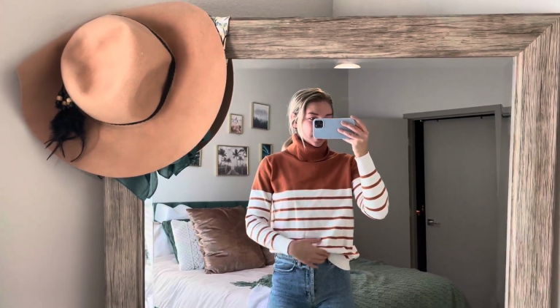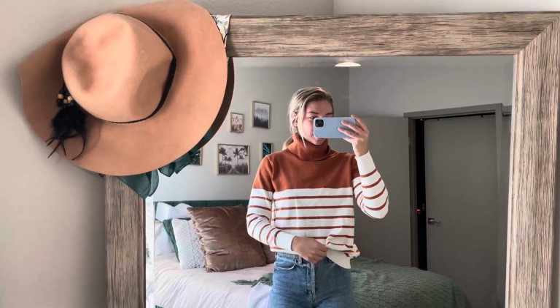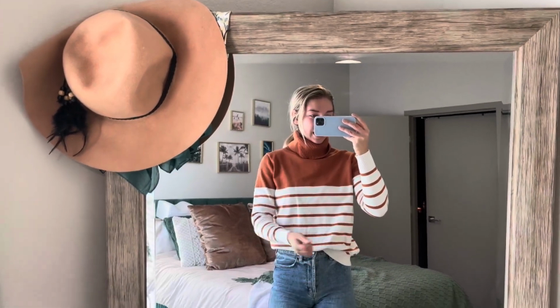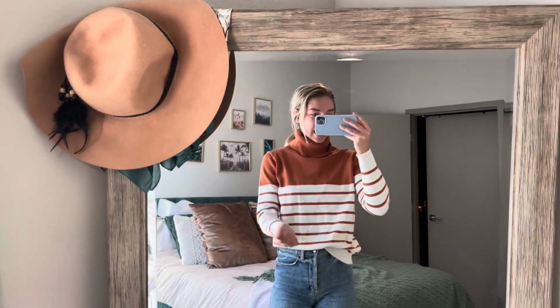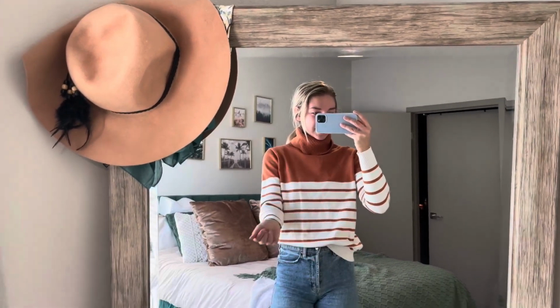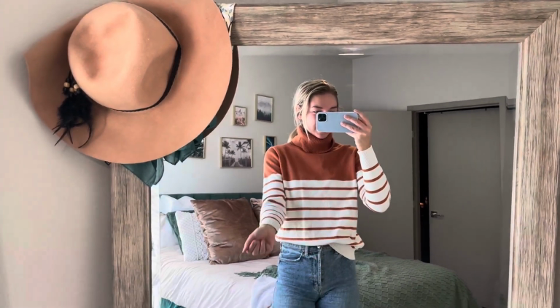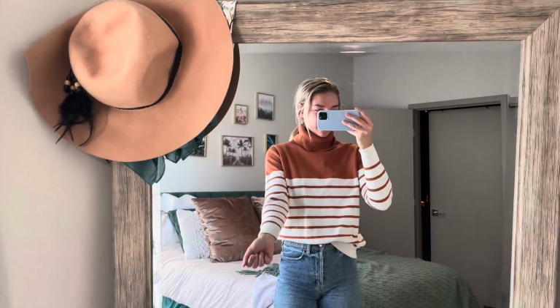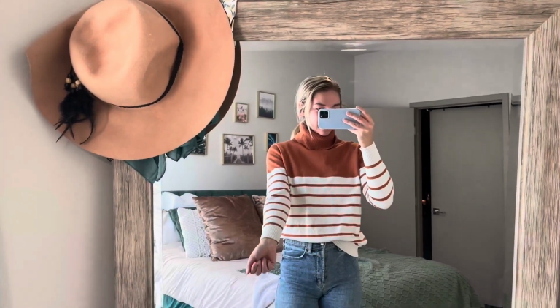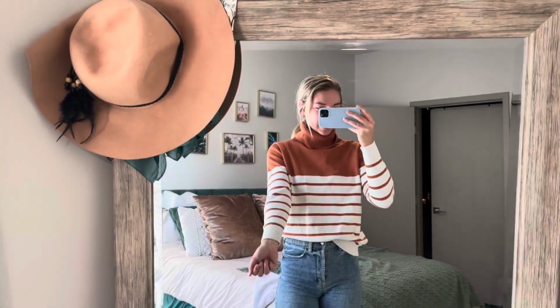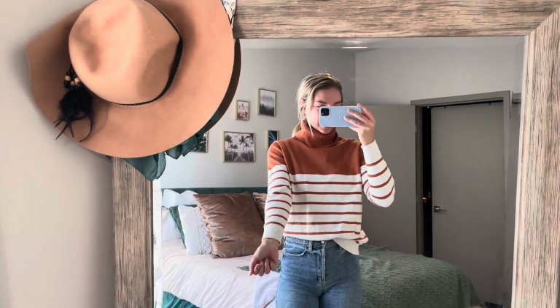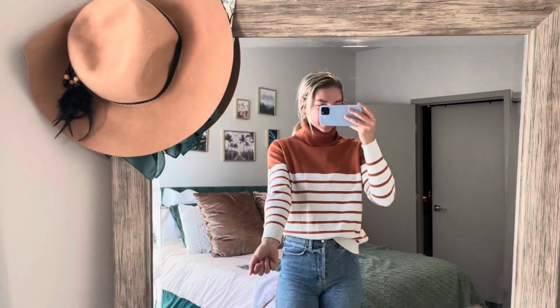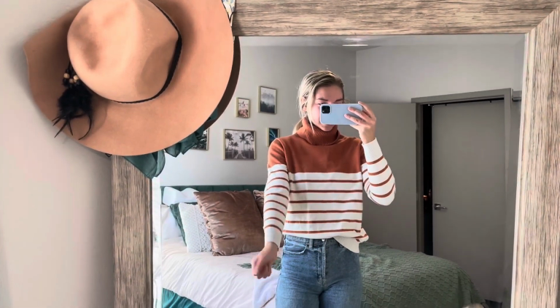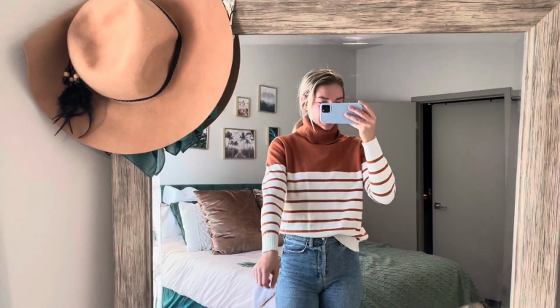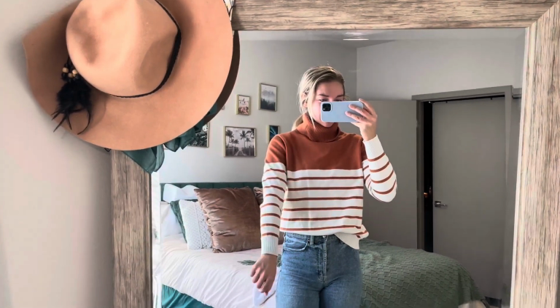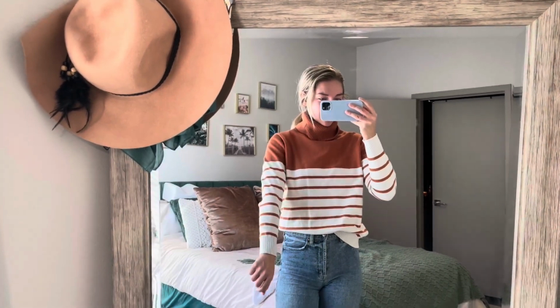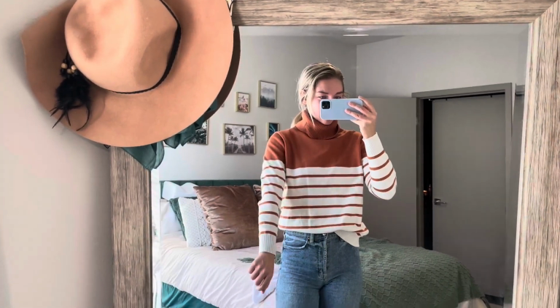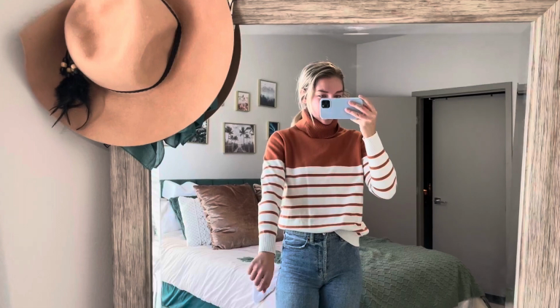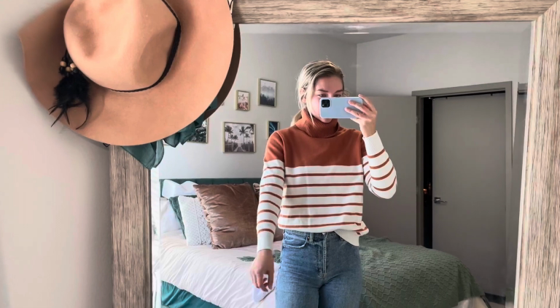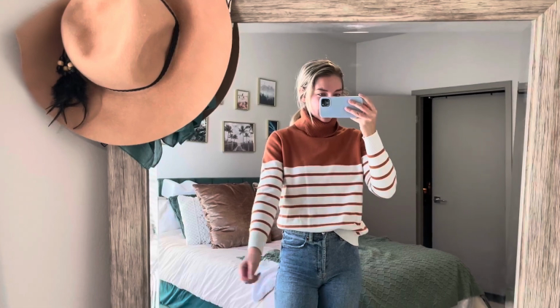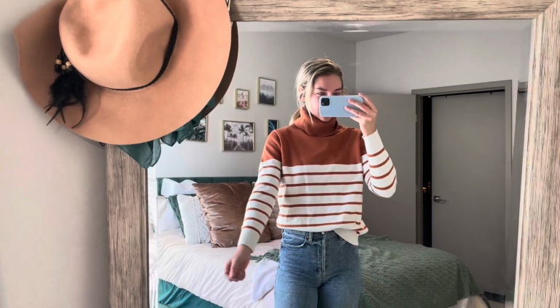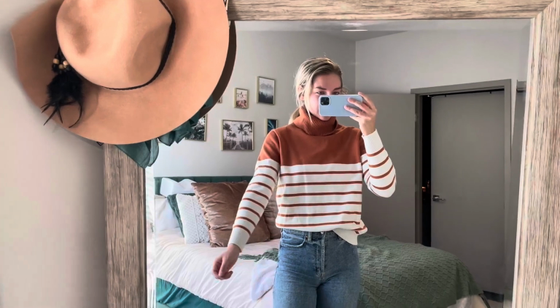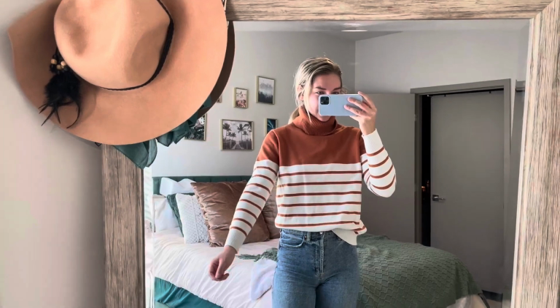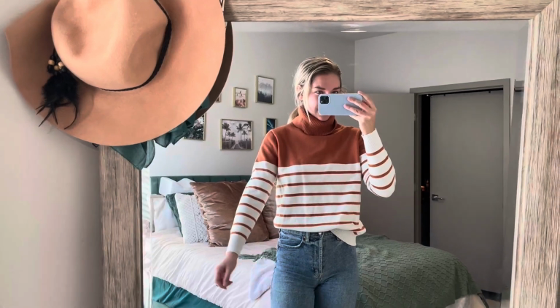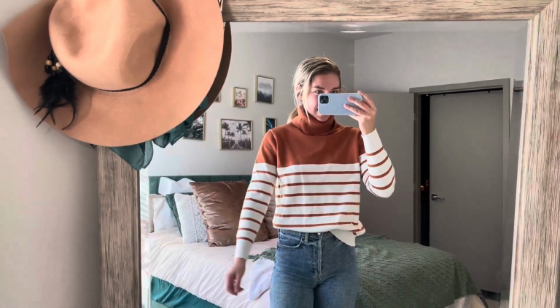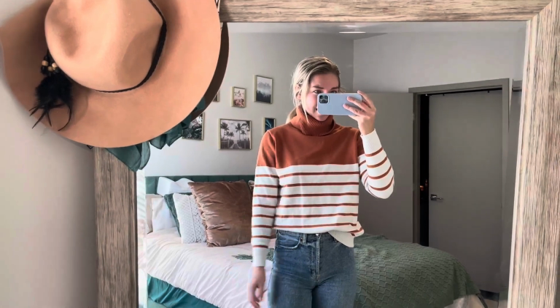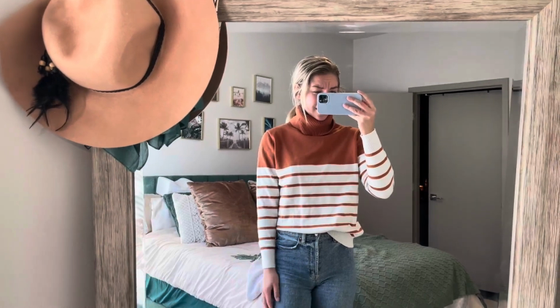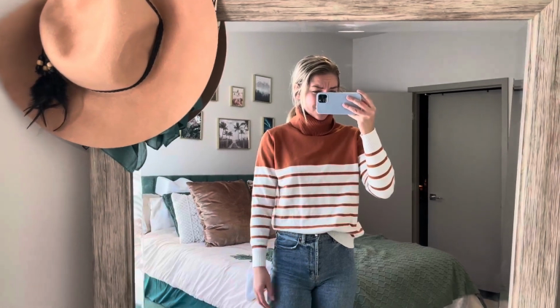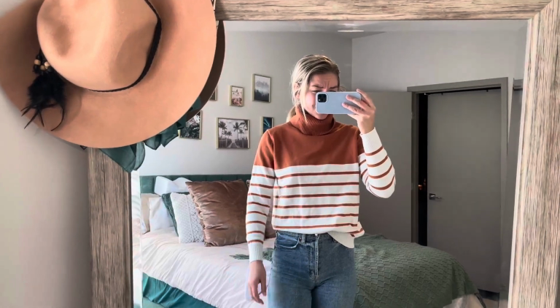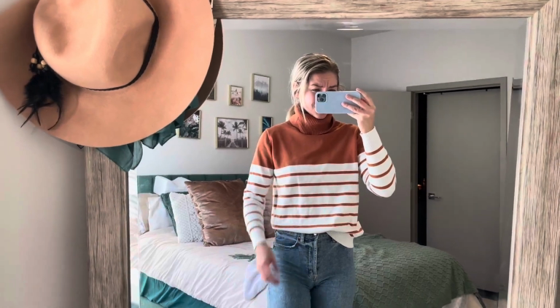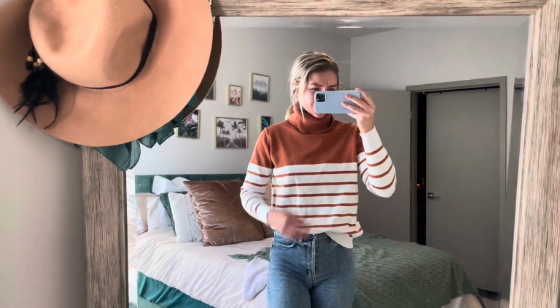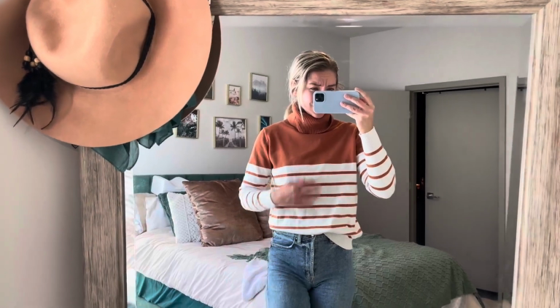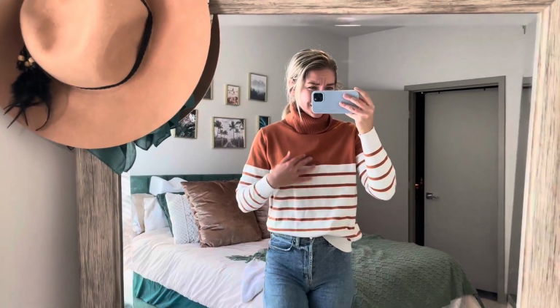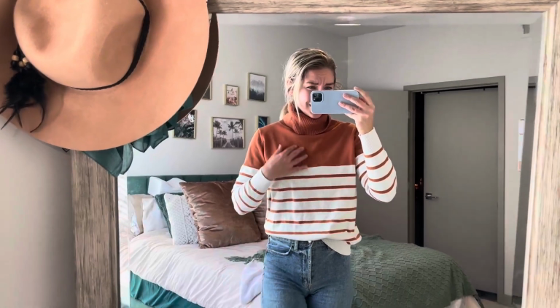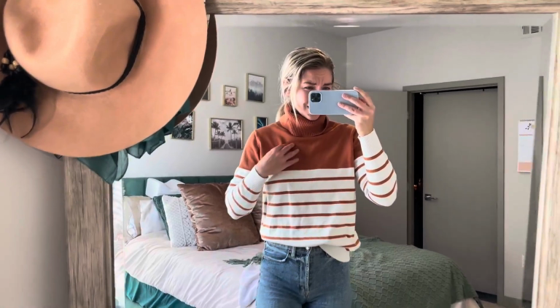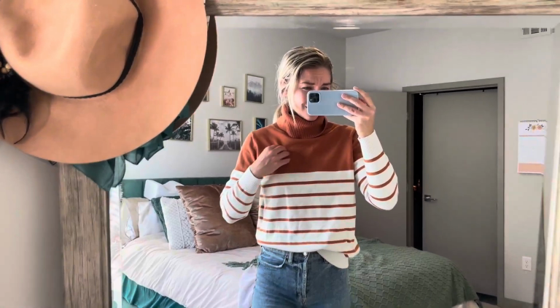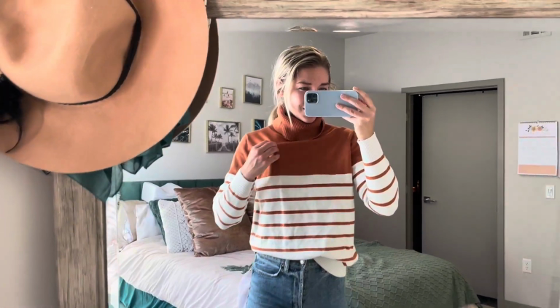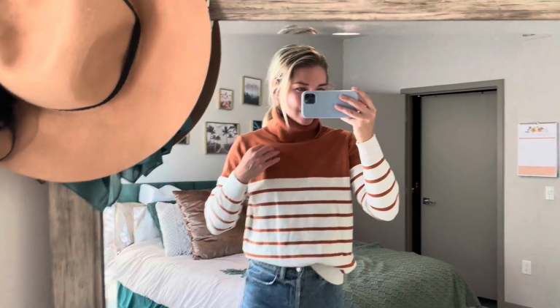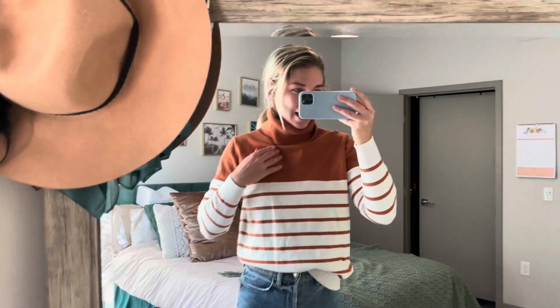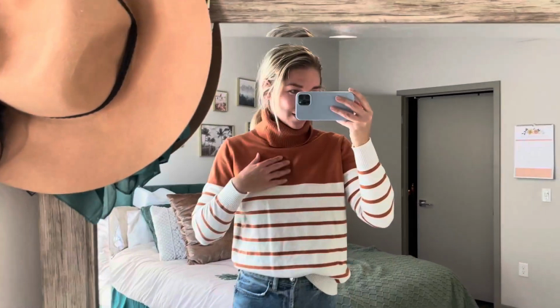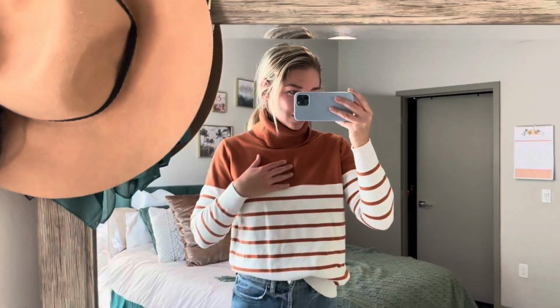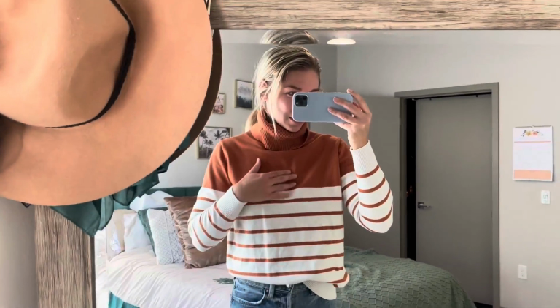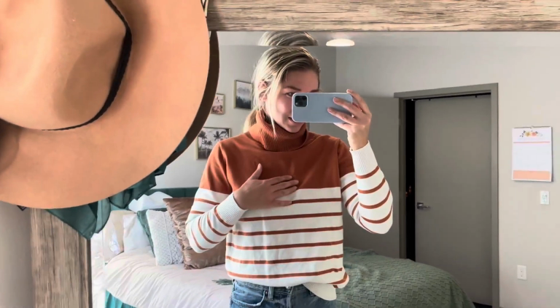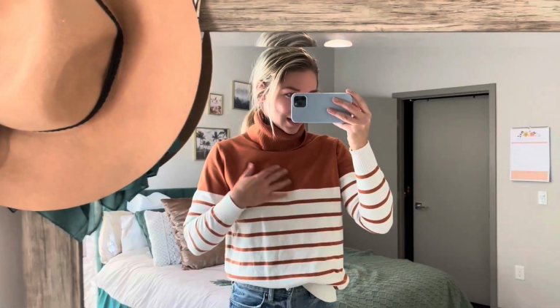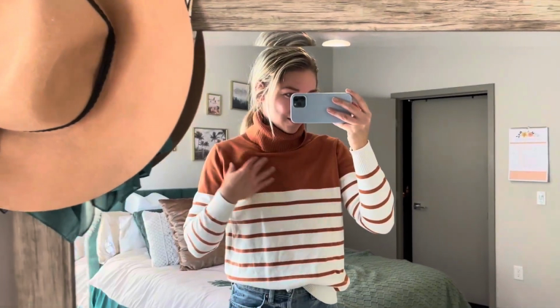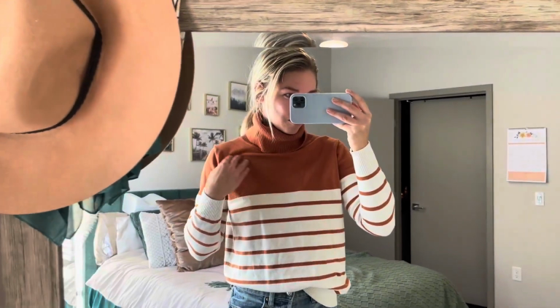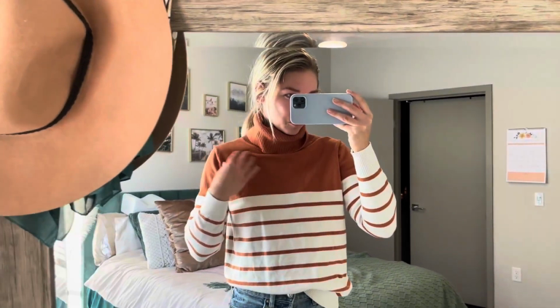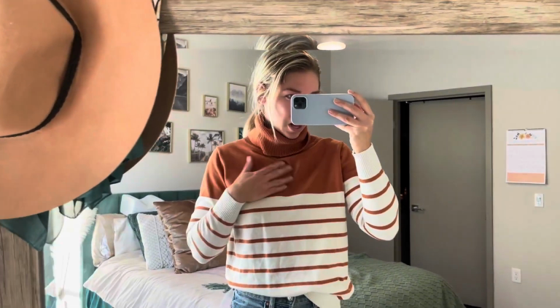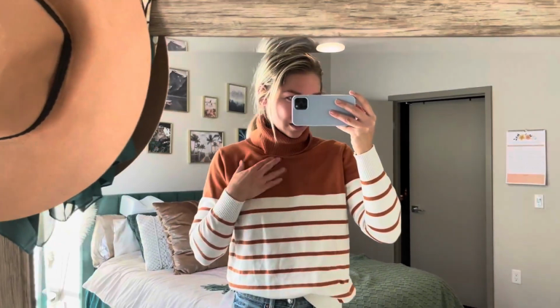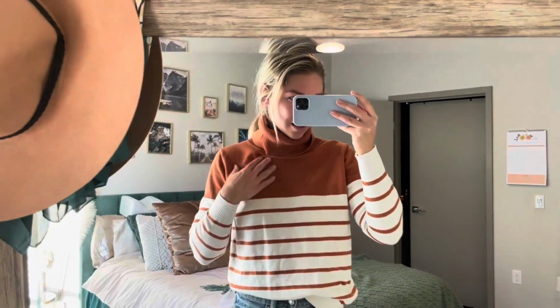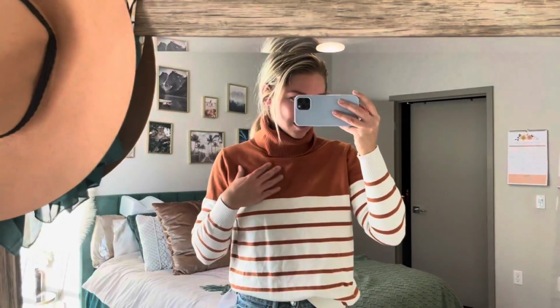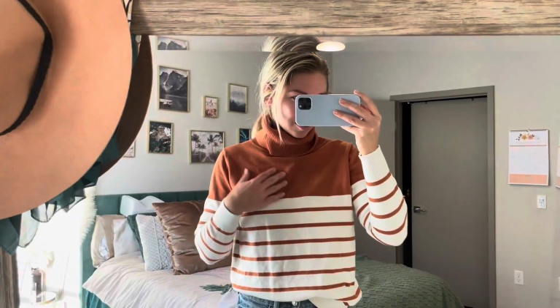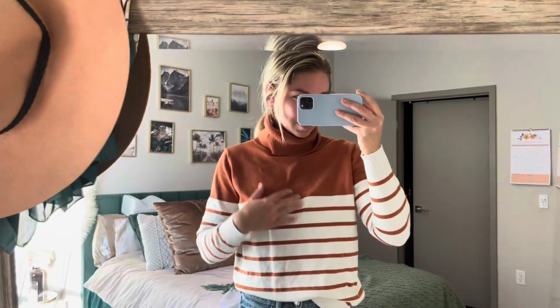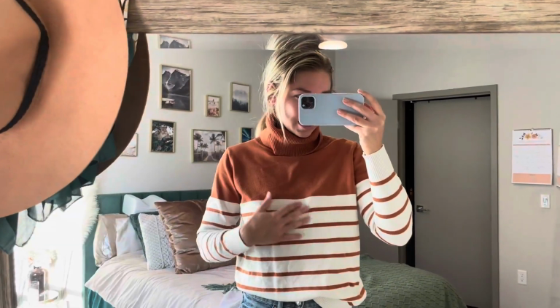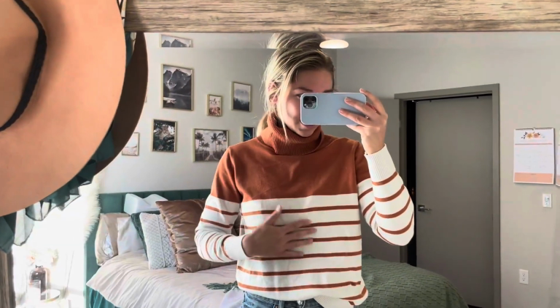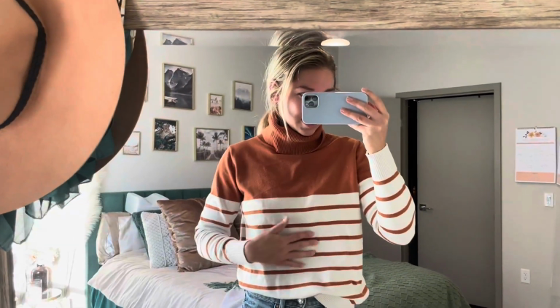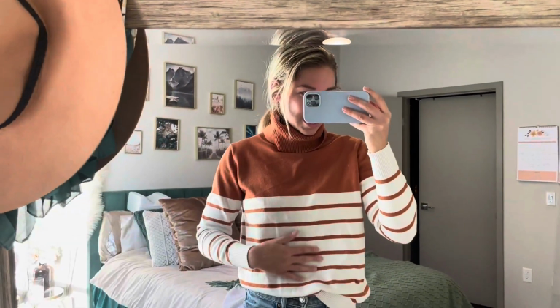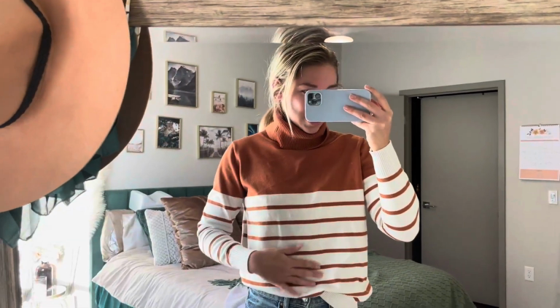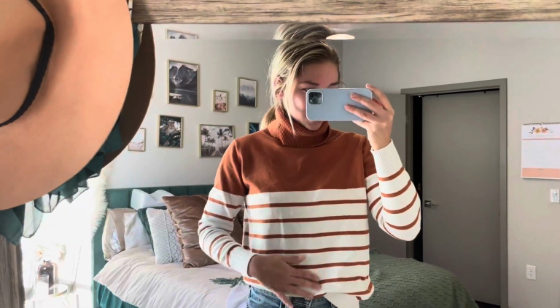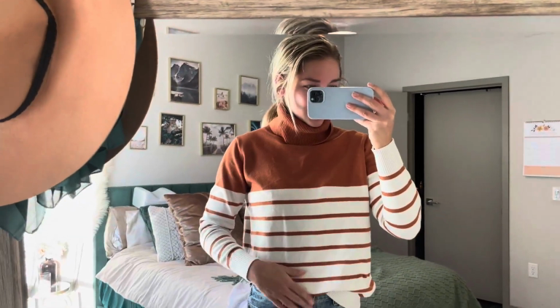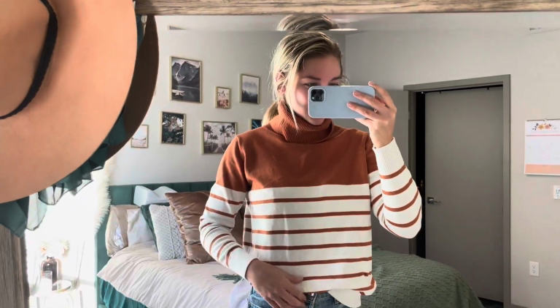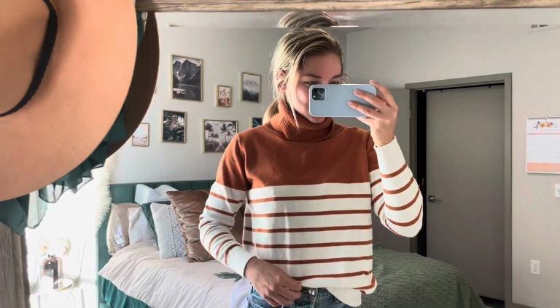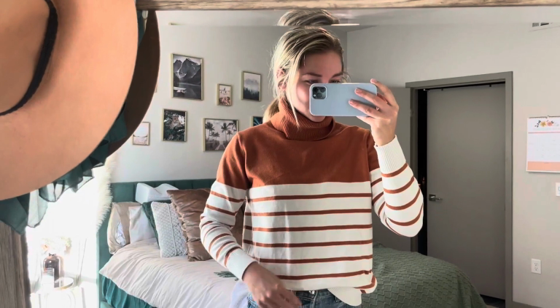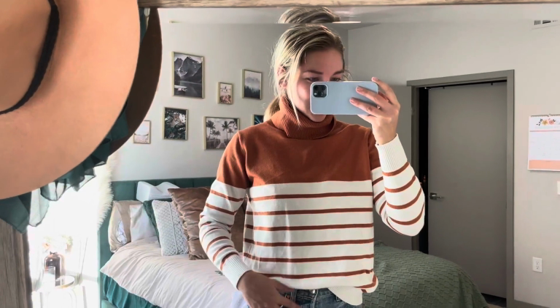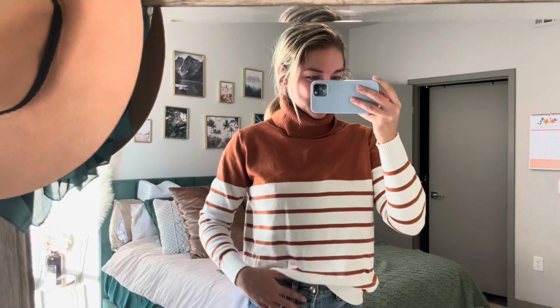It has the fitted sleeve at the bottom here, which I like. I also just really love this pattern where it's kind of the block color up here with the stripes.